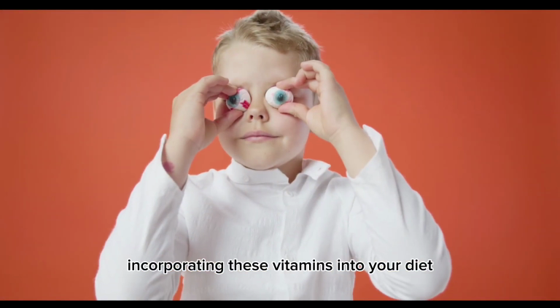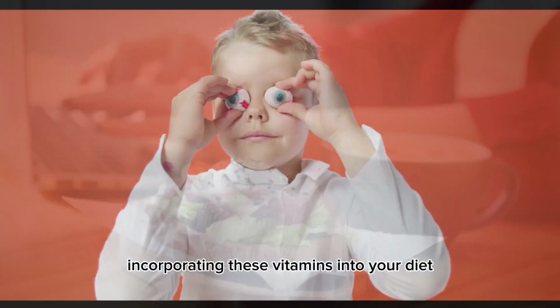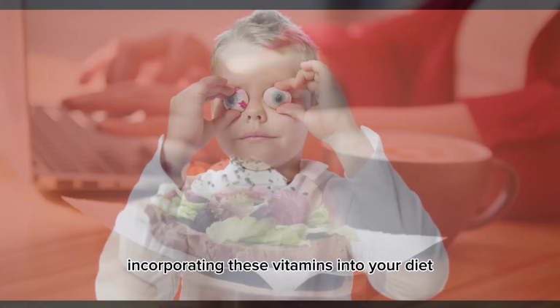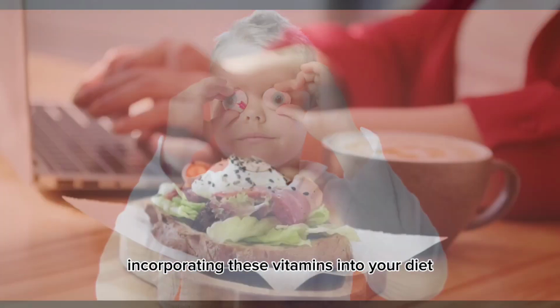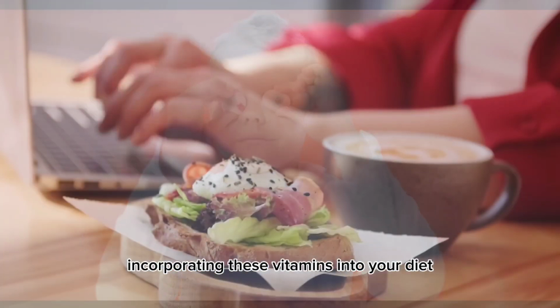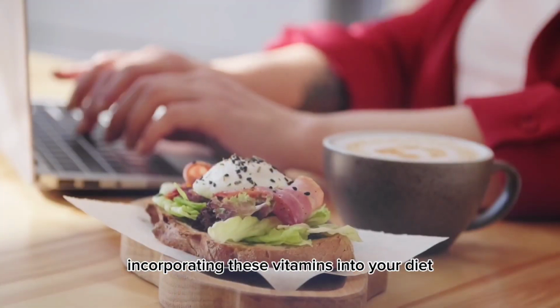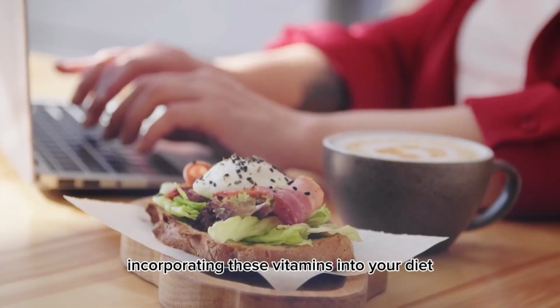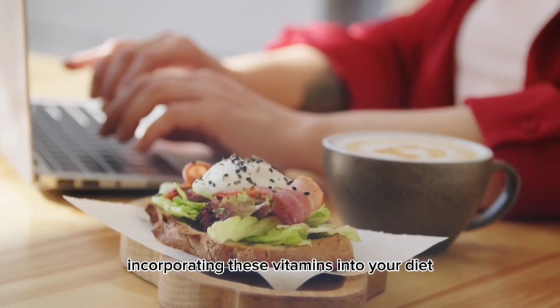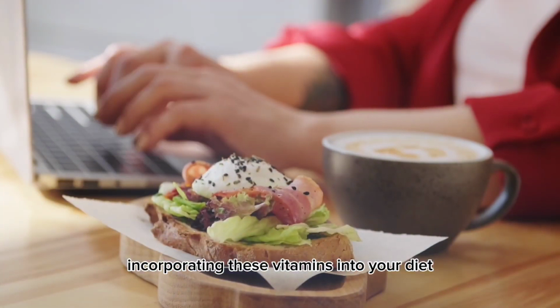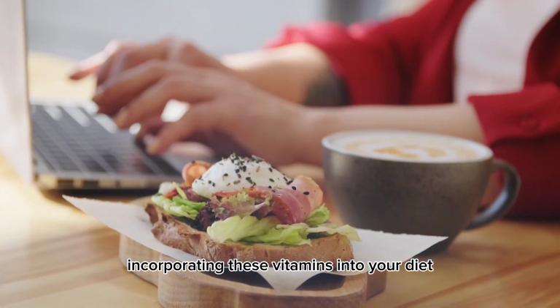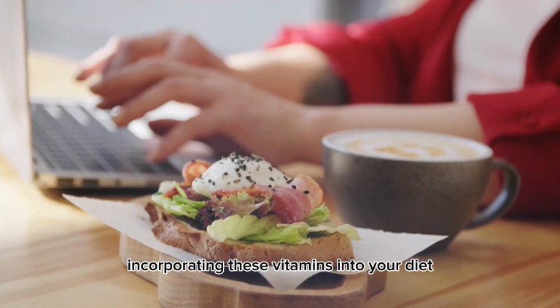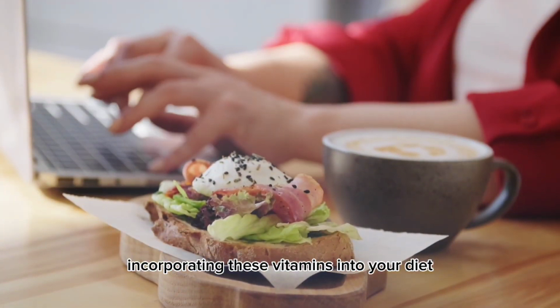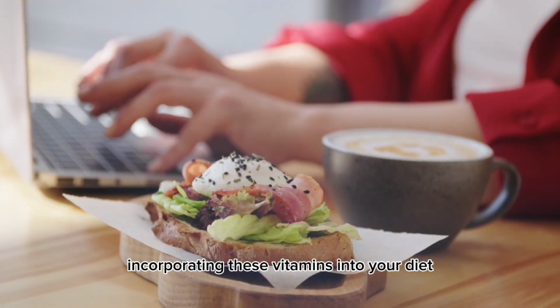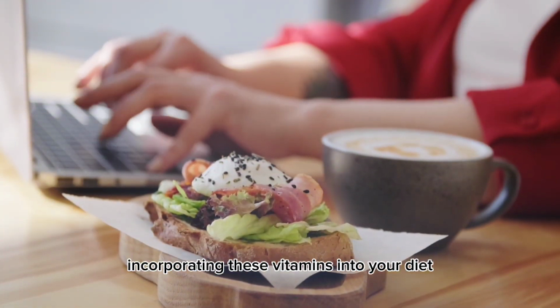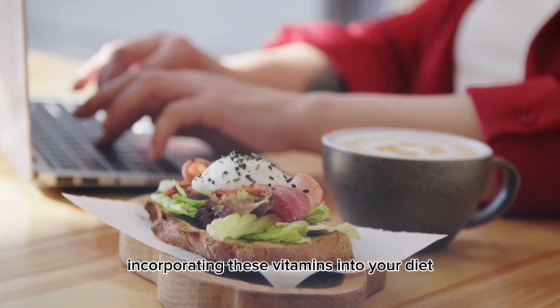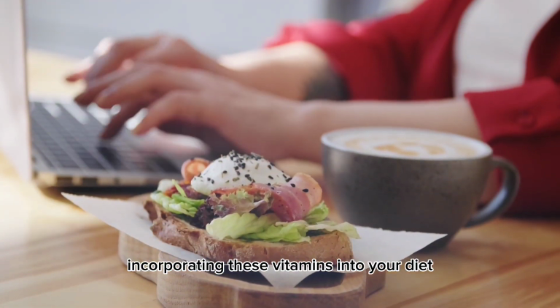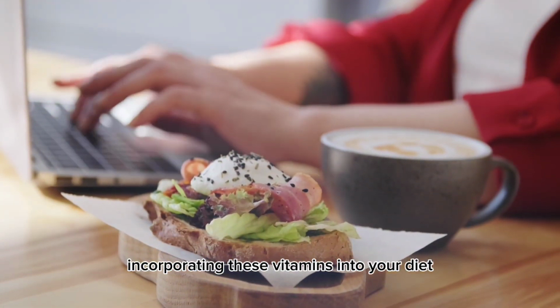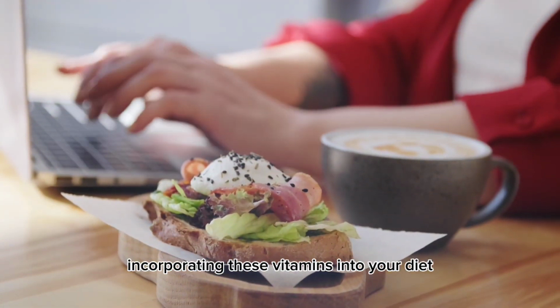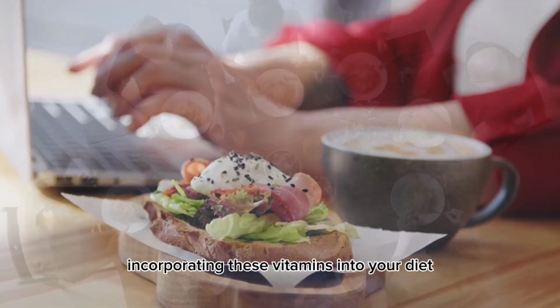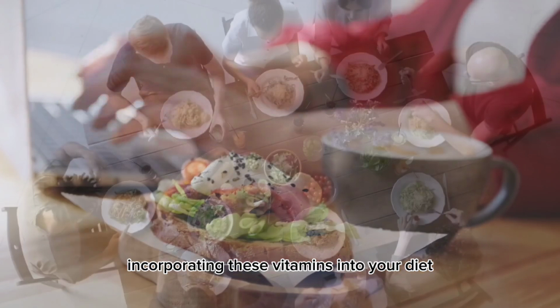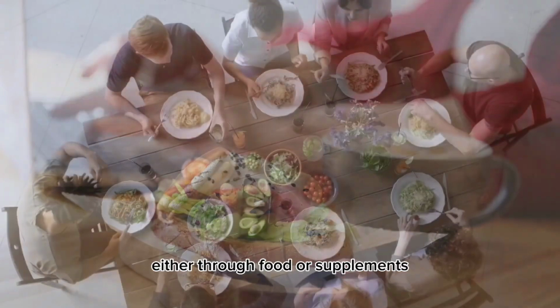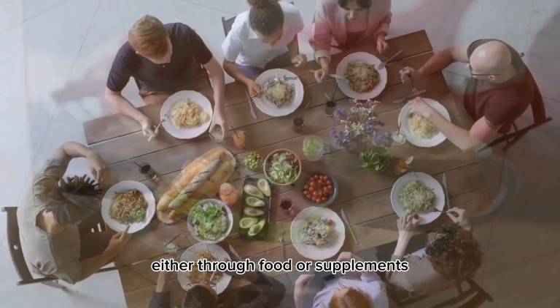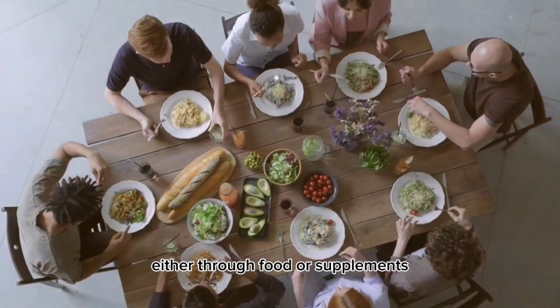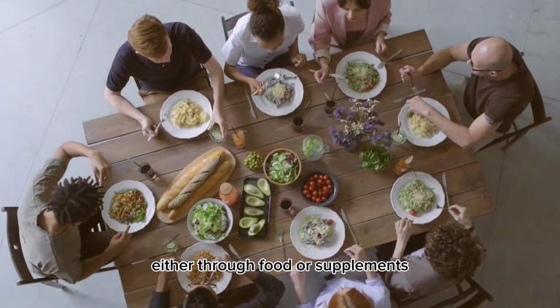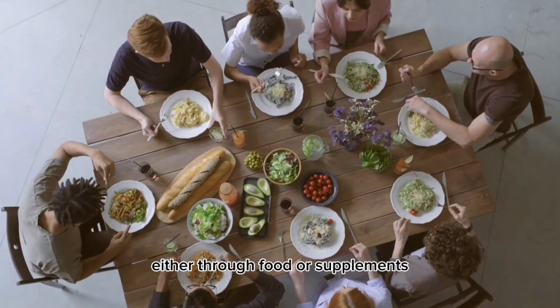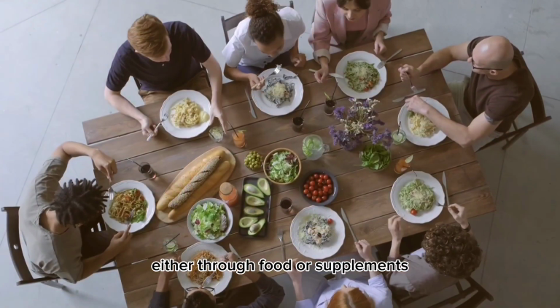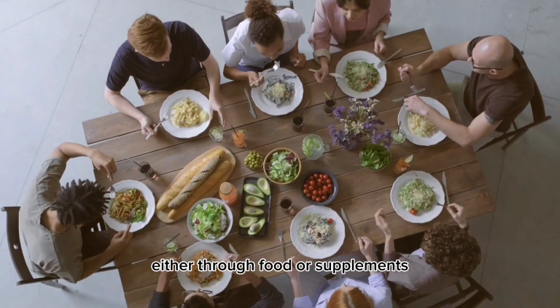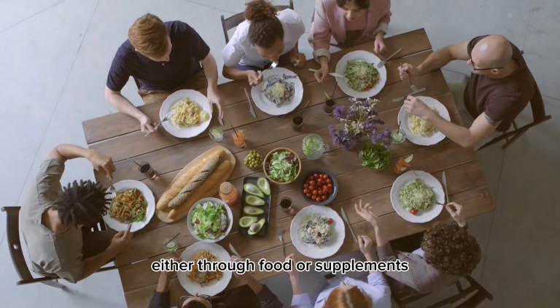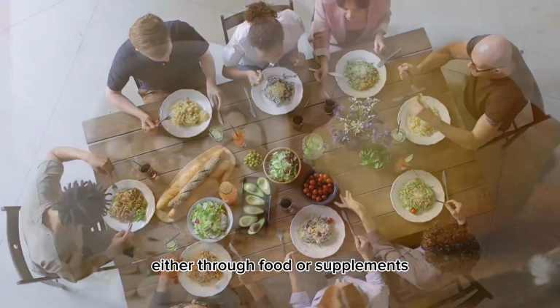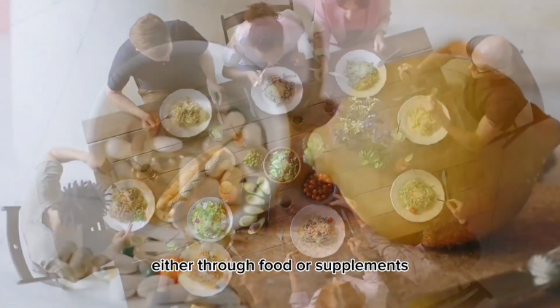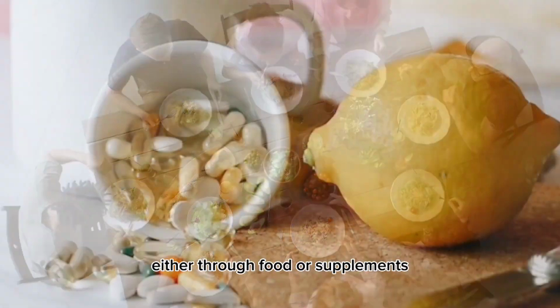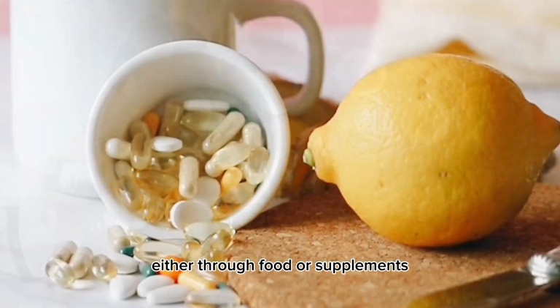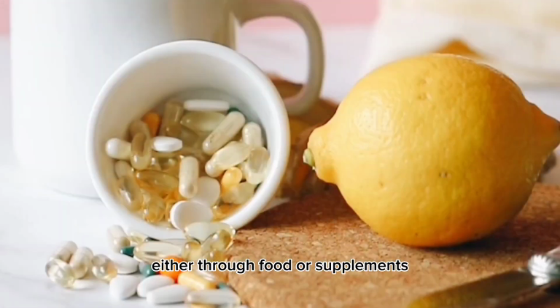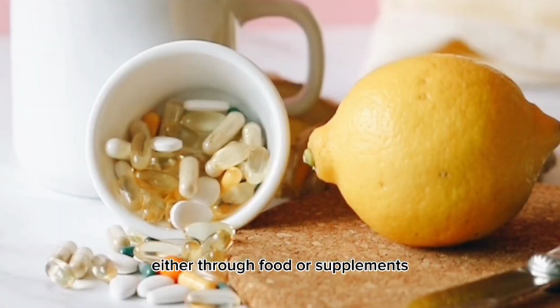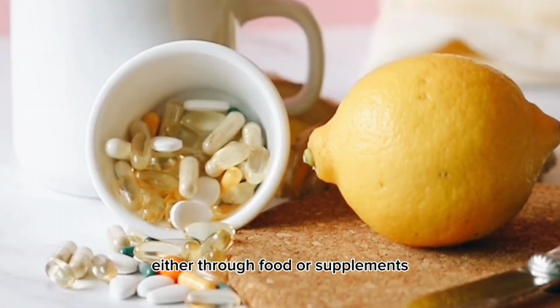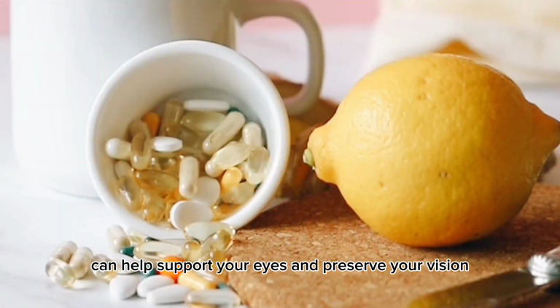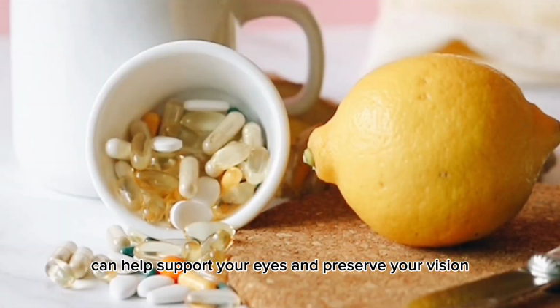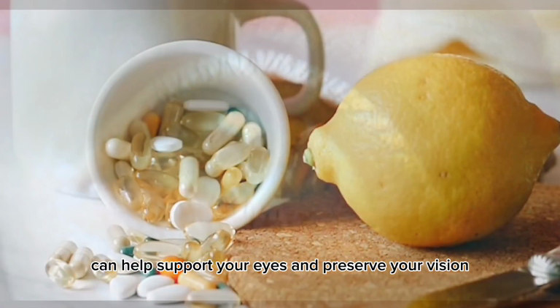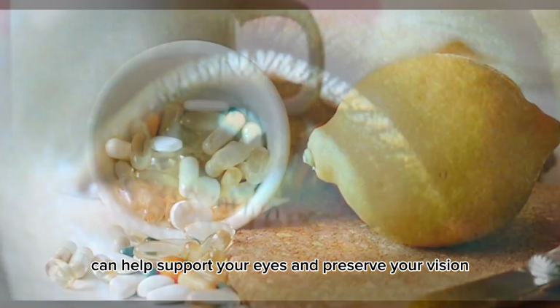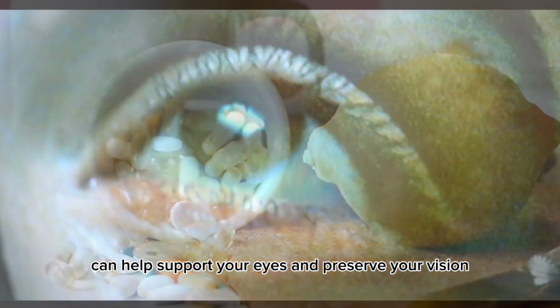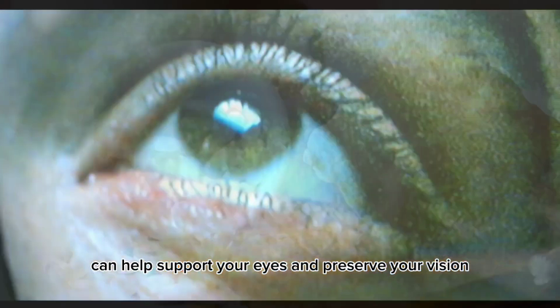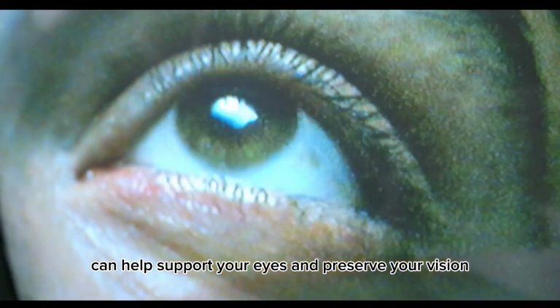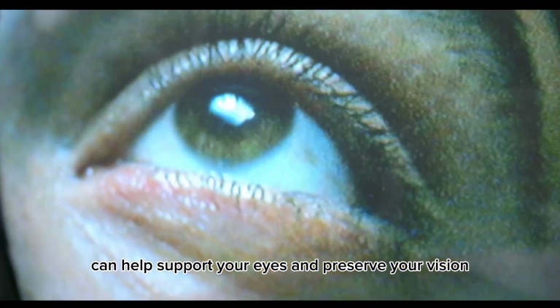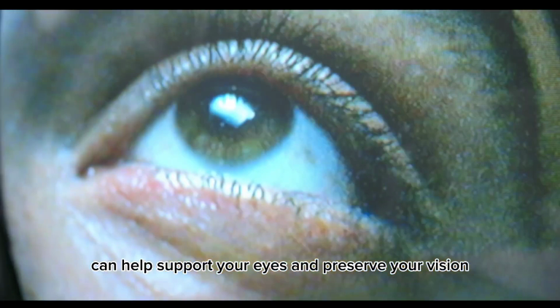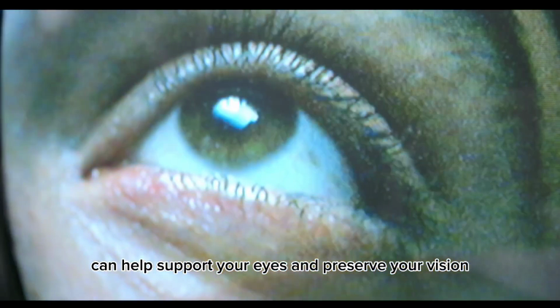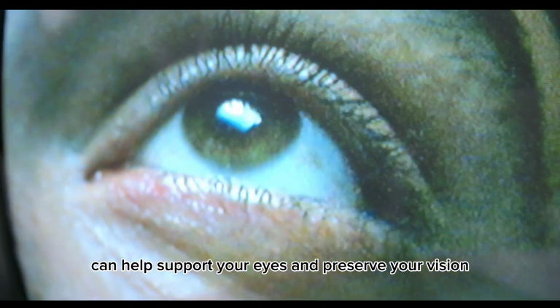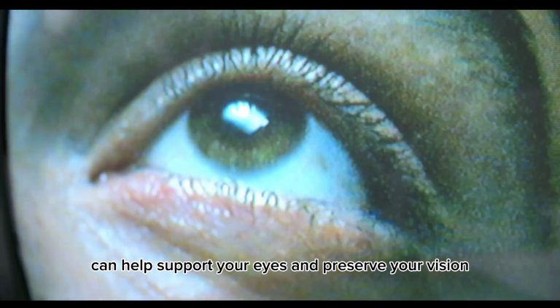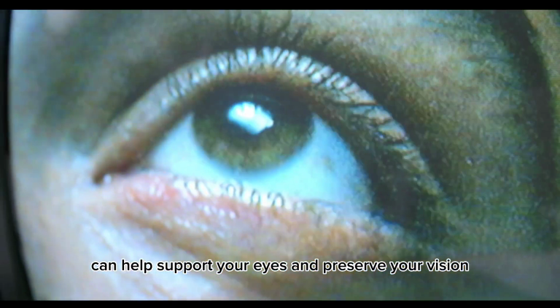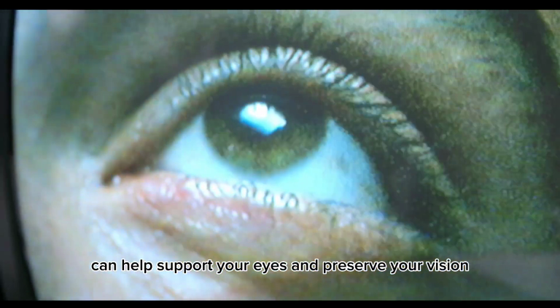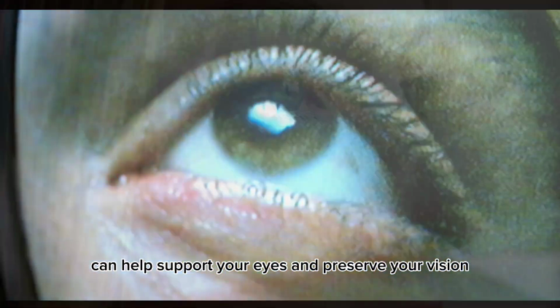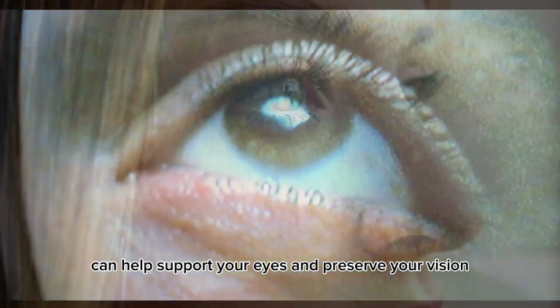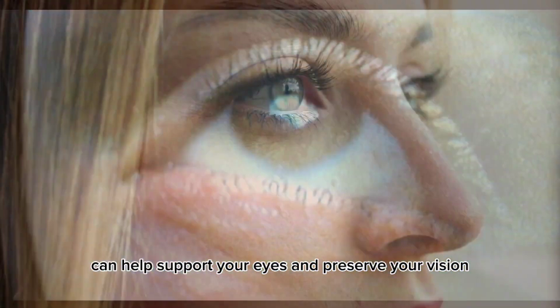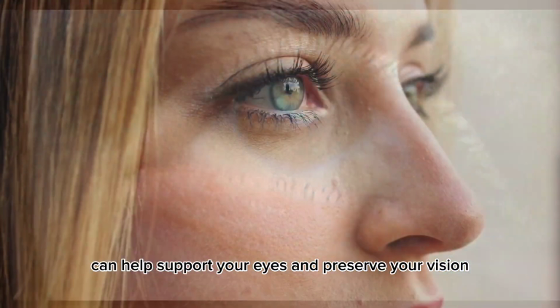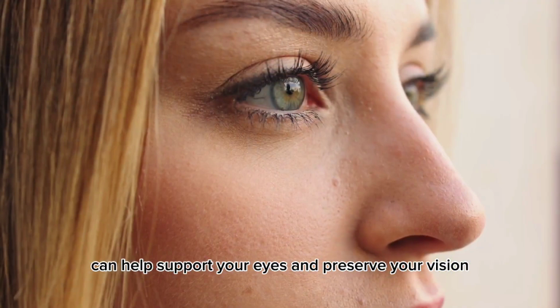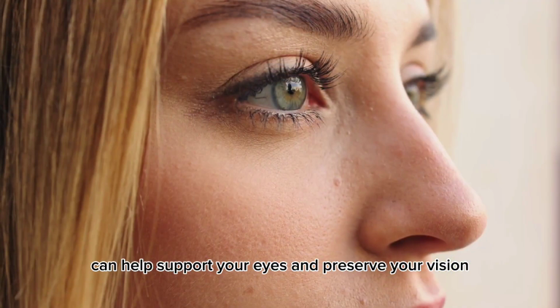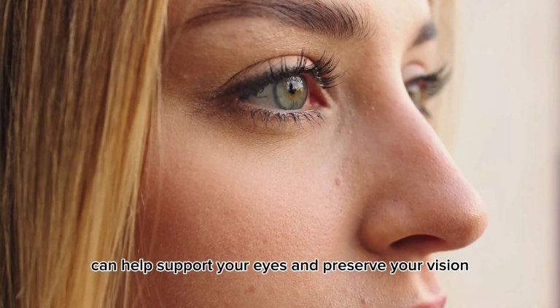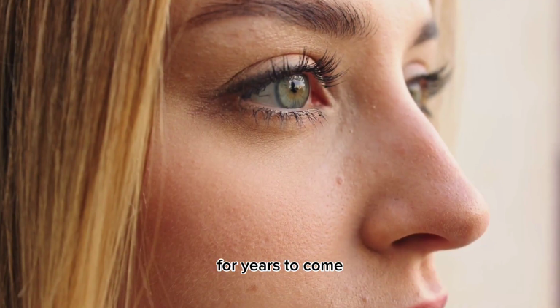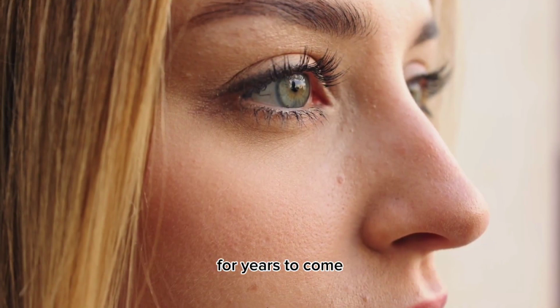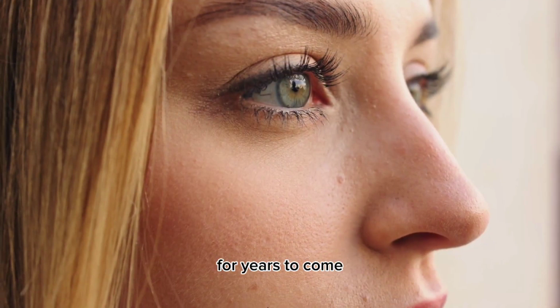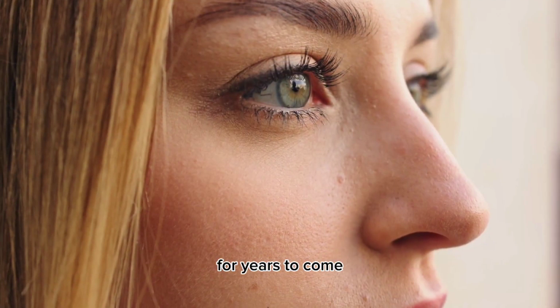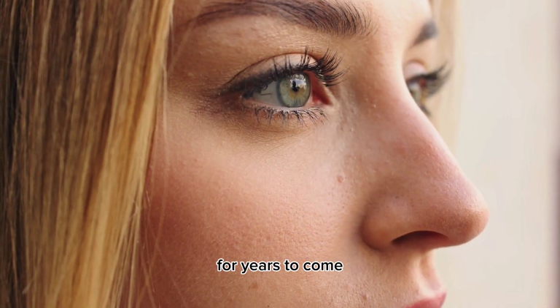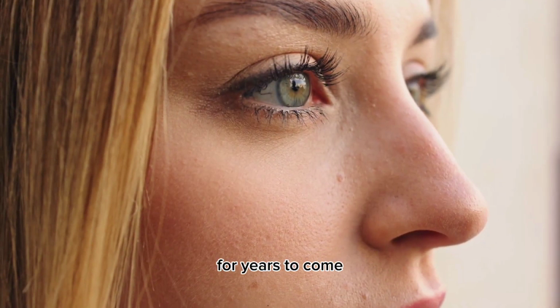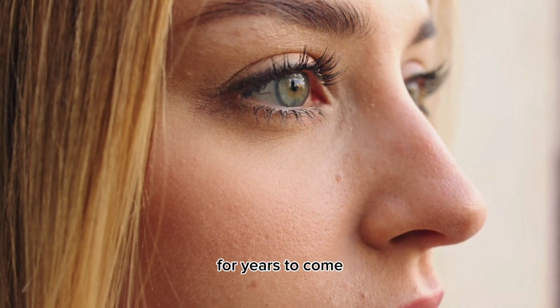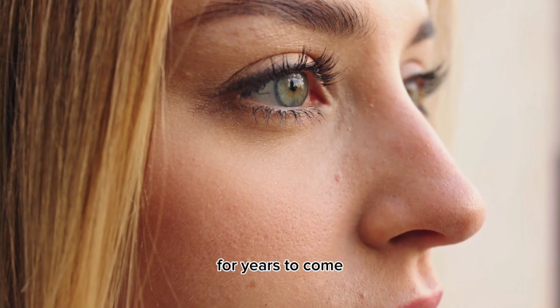Incorporating these vitamins into your diet, either through food or supplements, can help support your eyes and preserve your vision for years to come.